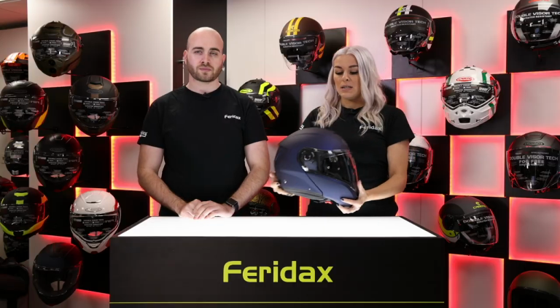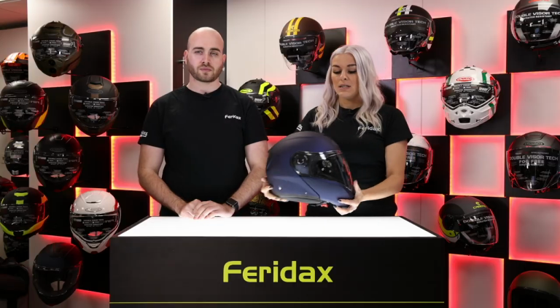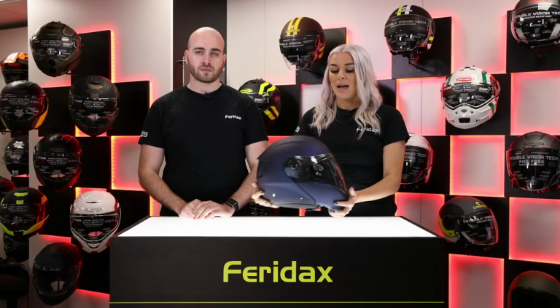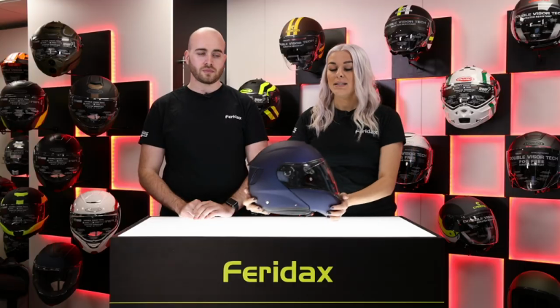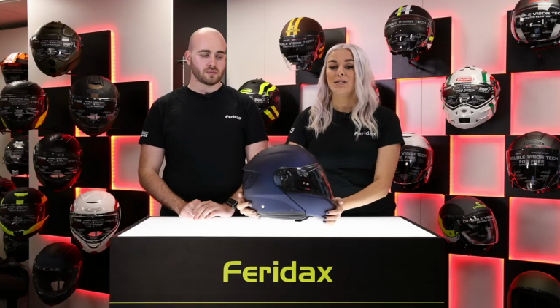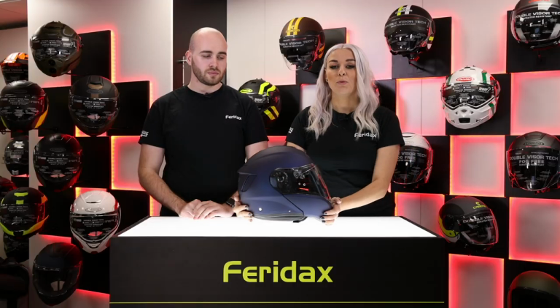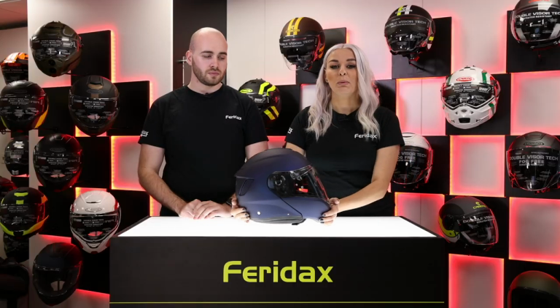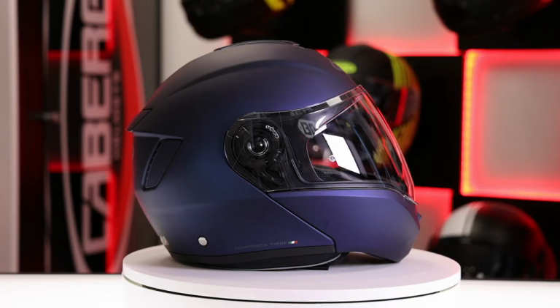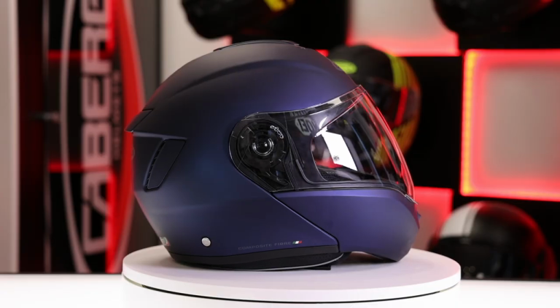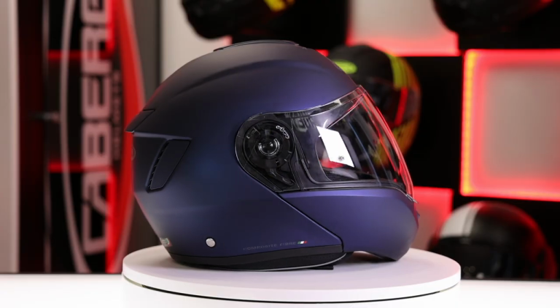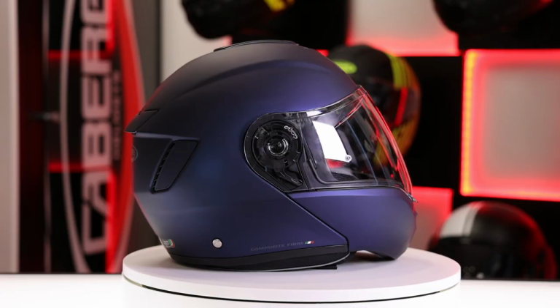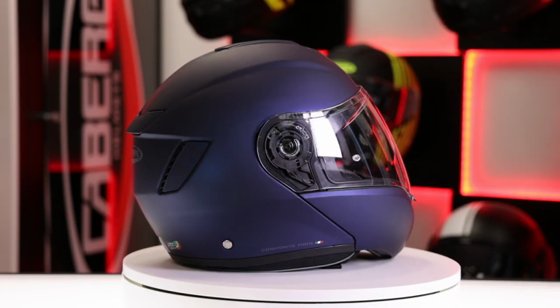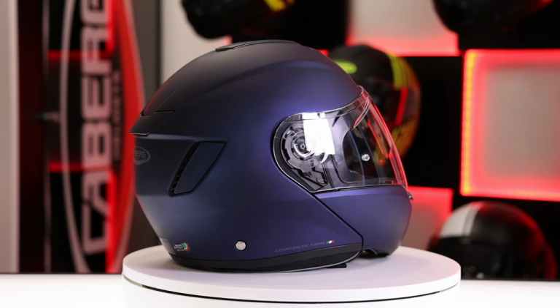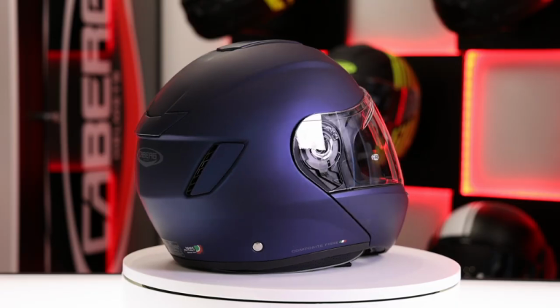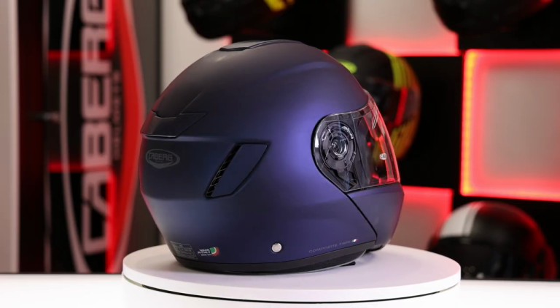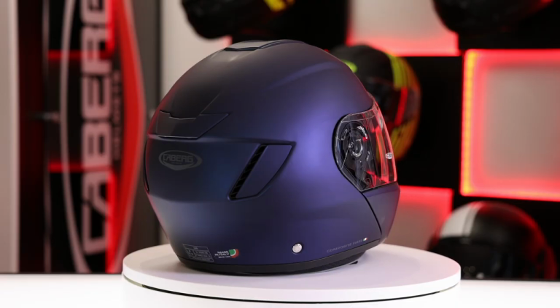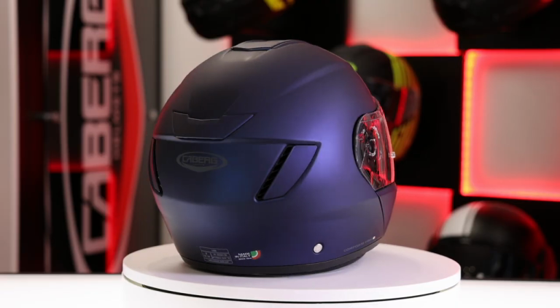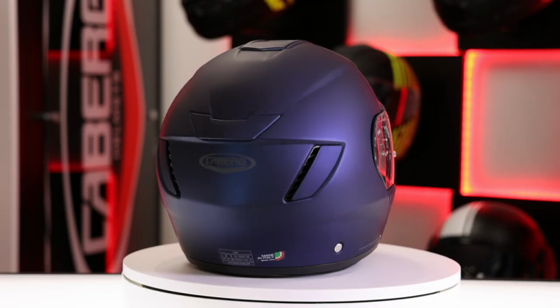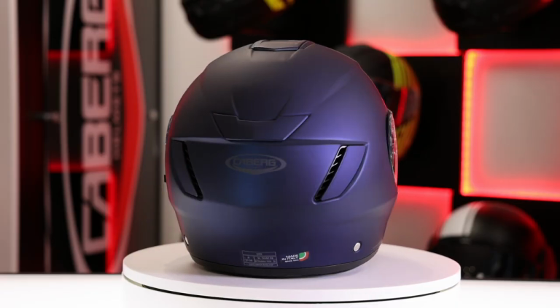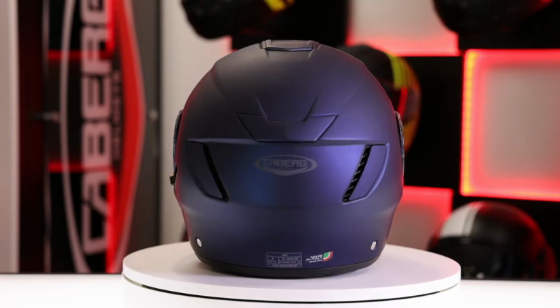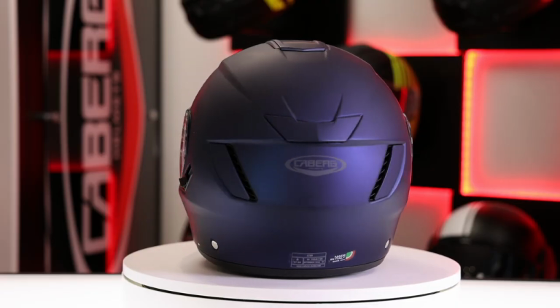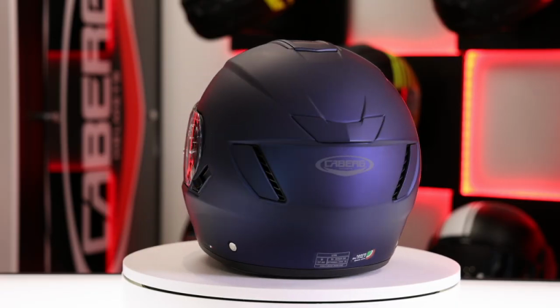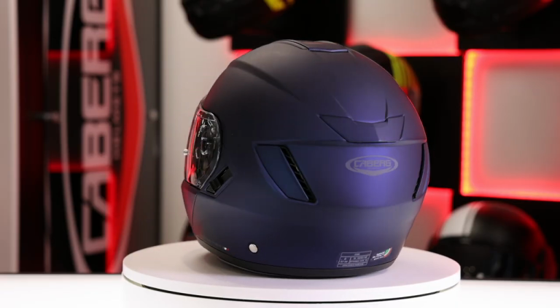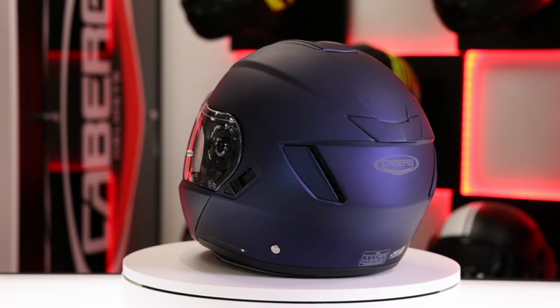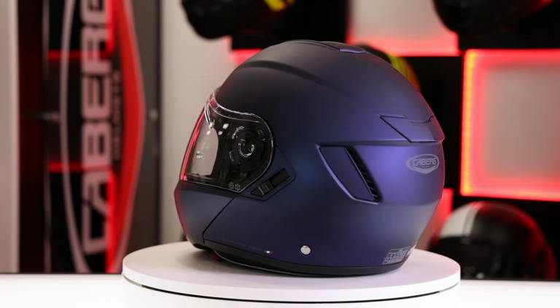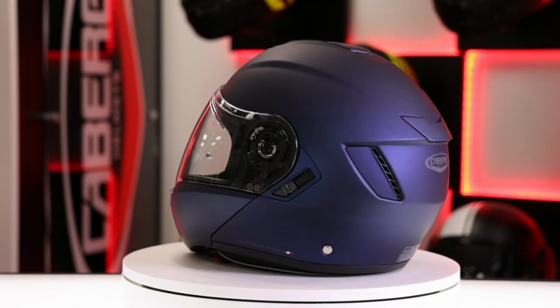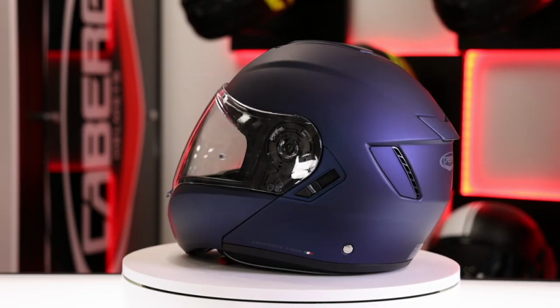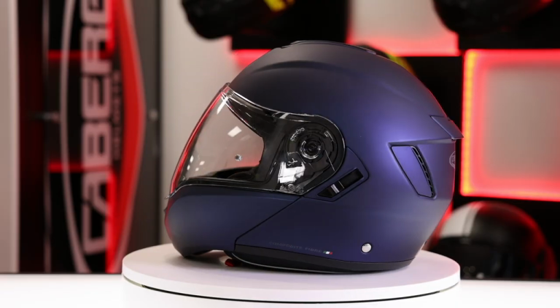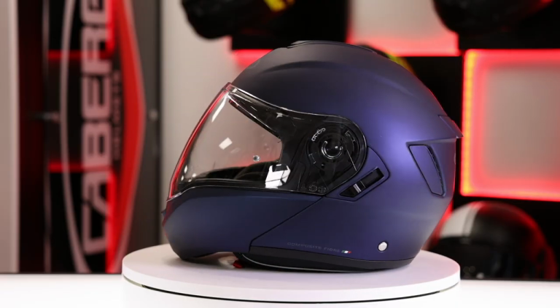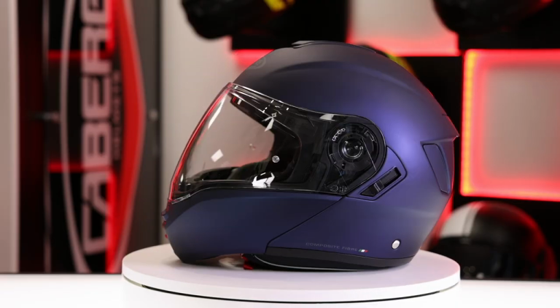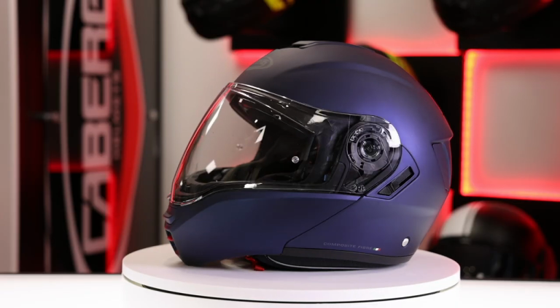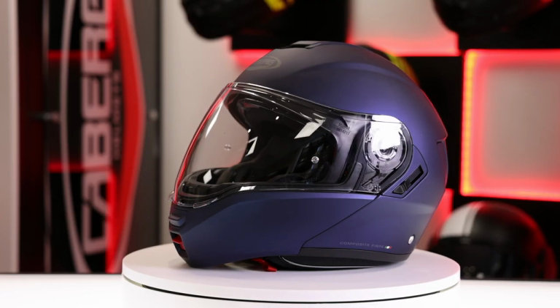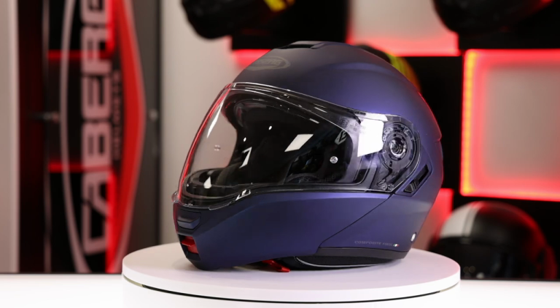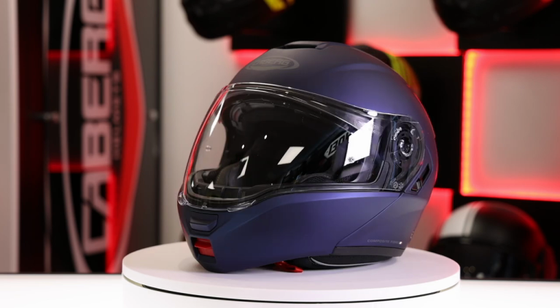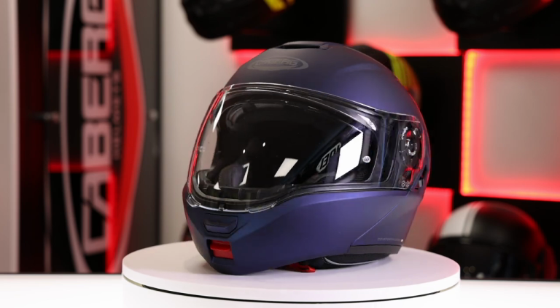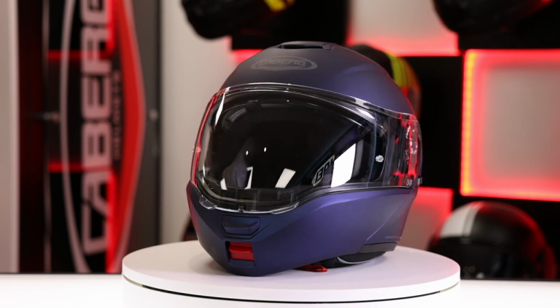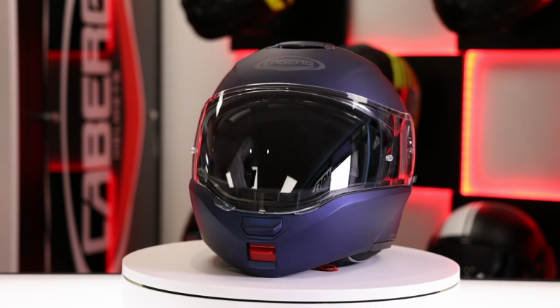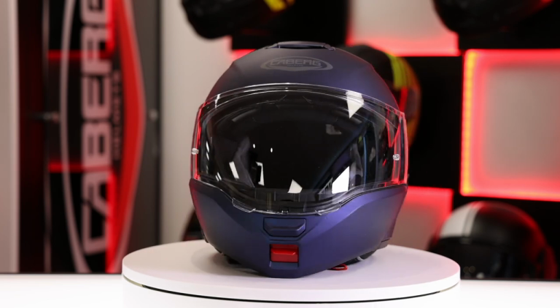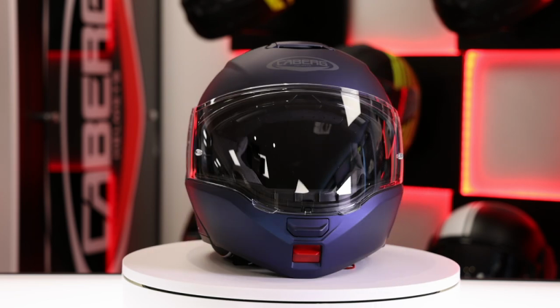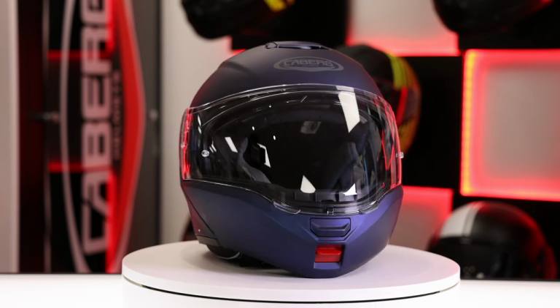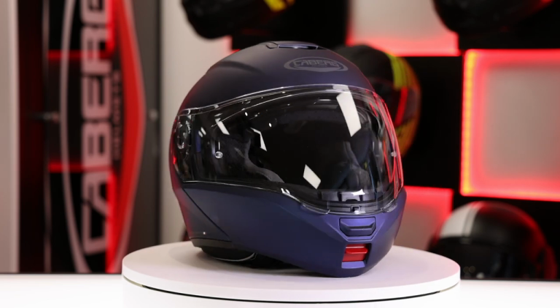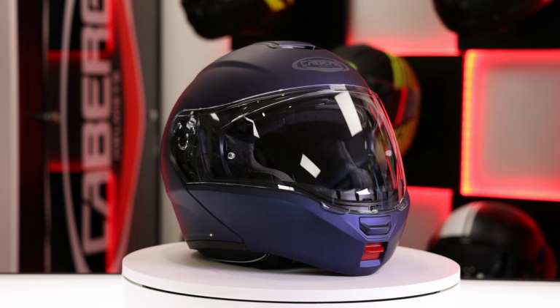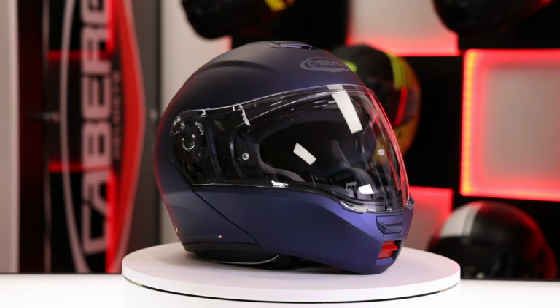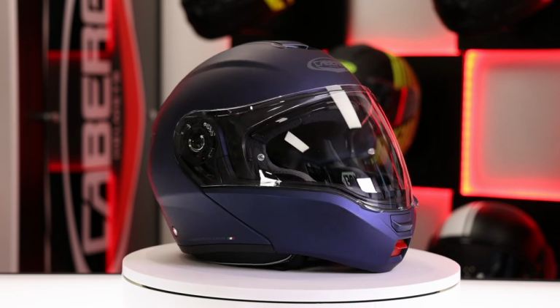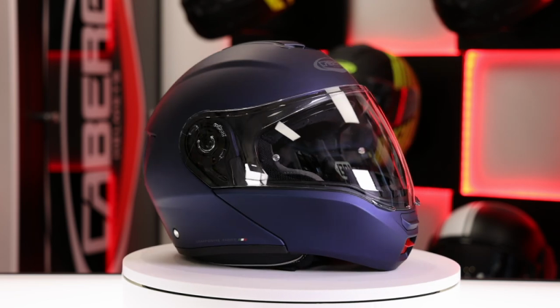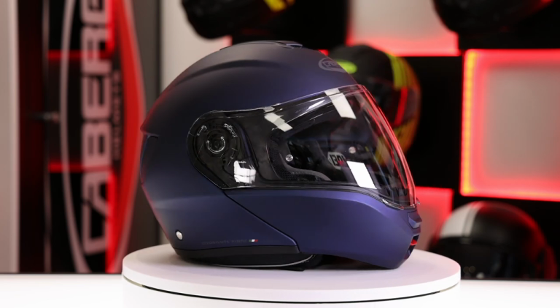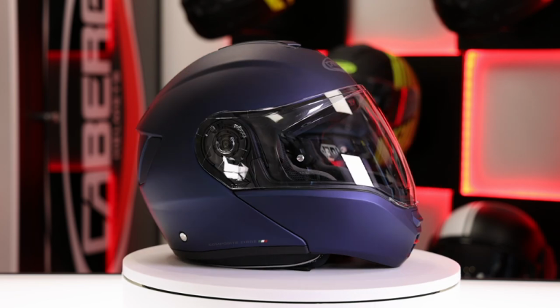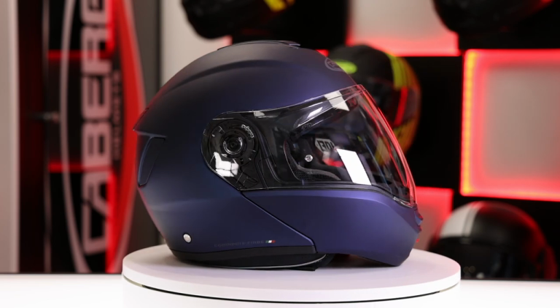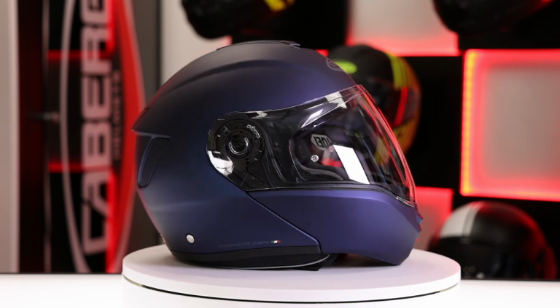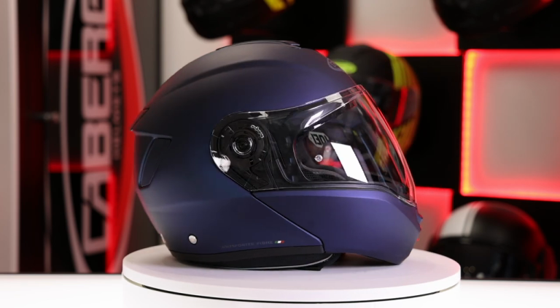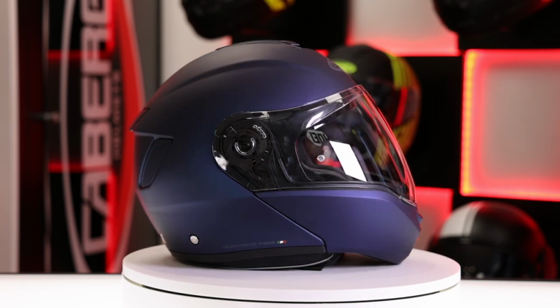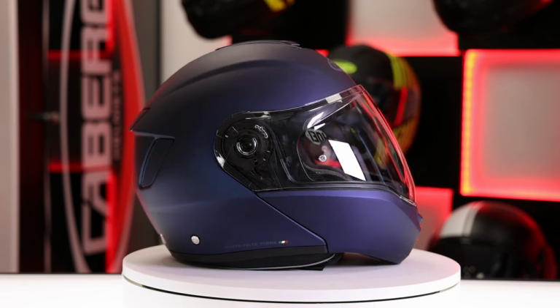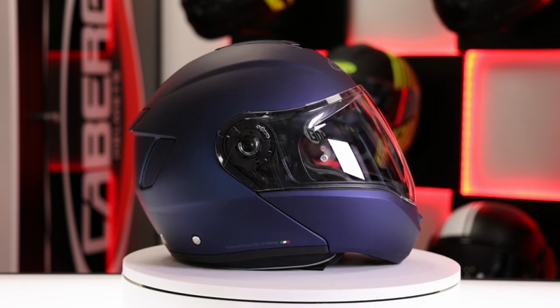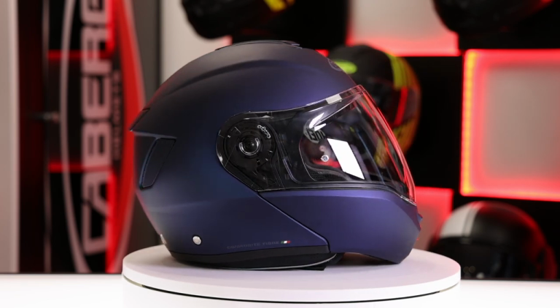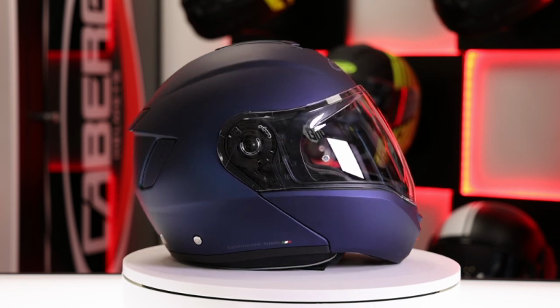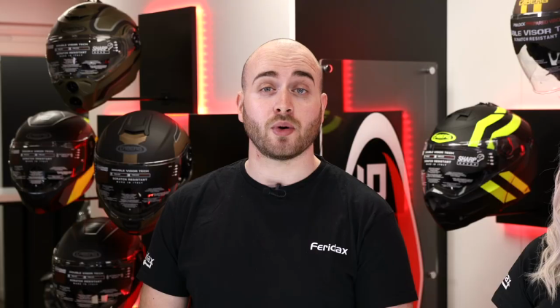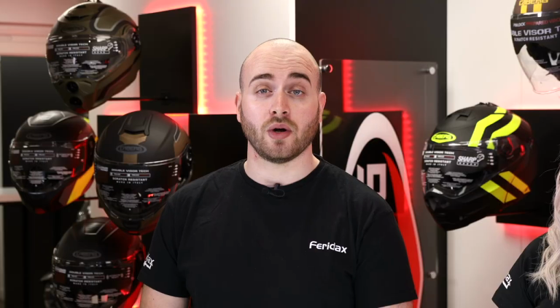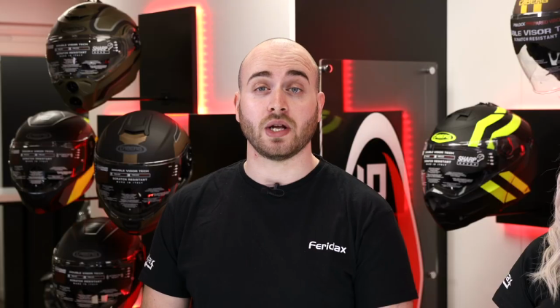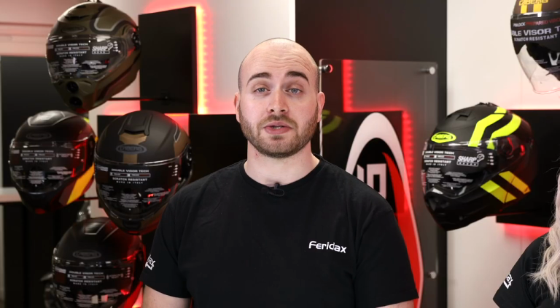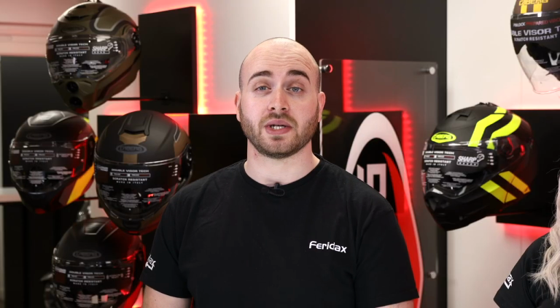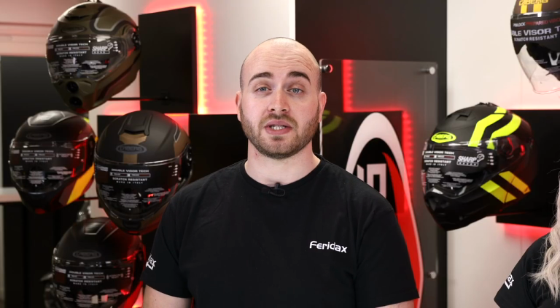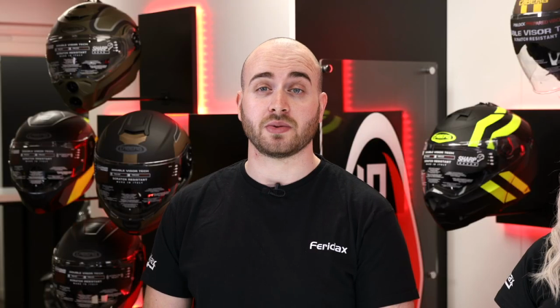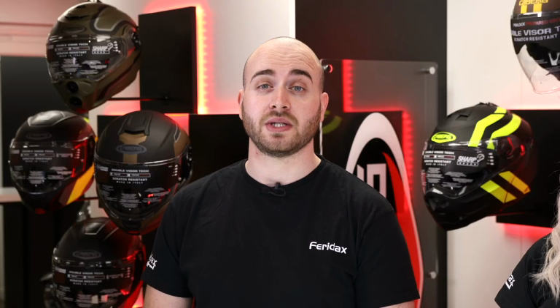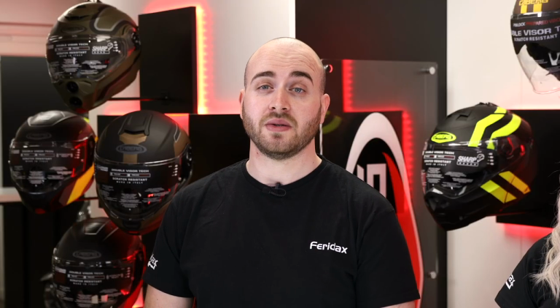Sizes will be available from extra small to extra large. The new colourway is matte blue and stock is available for early 2021.